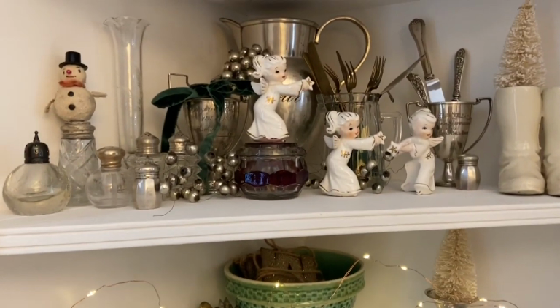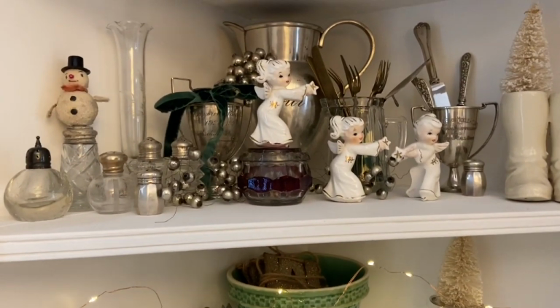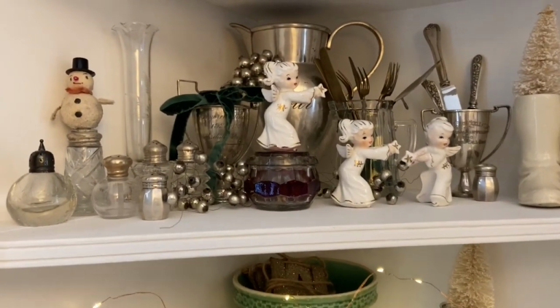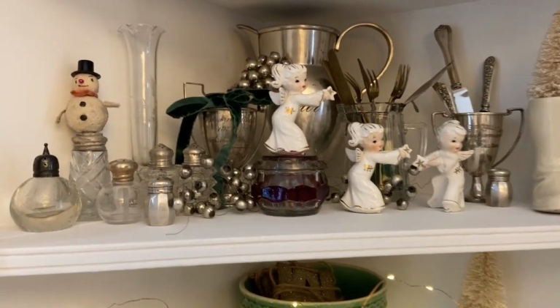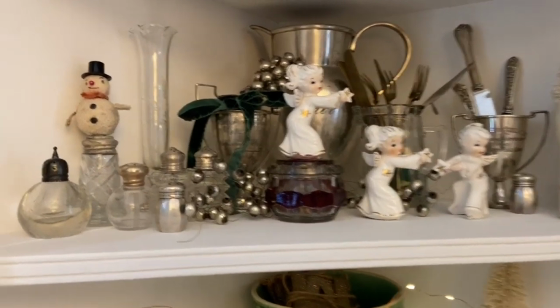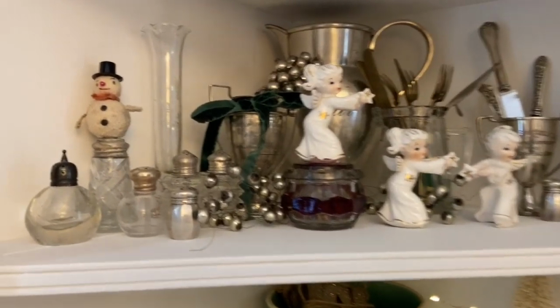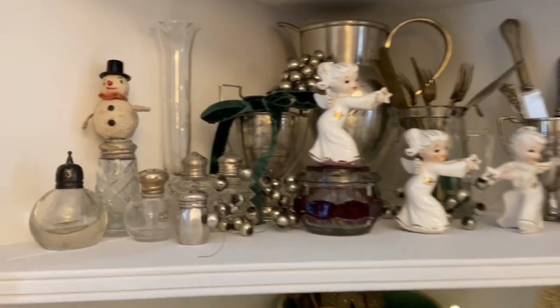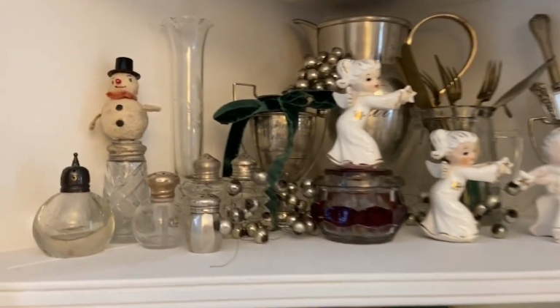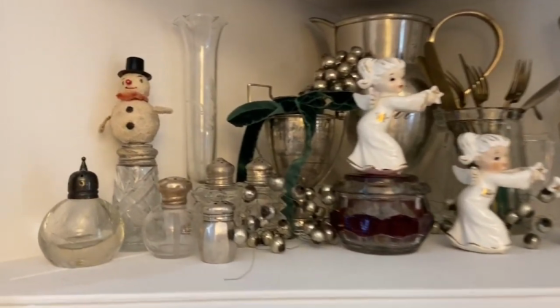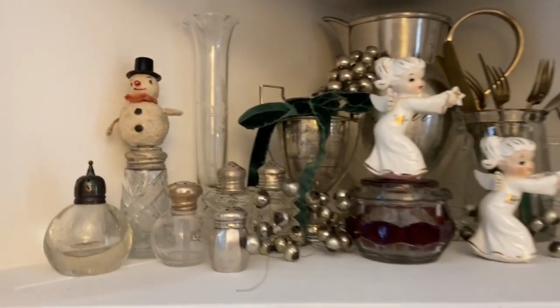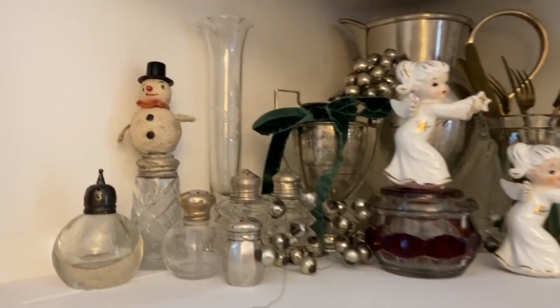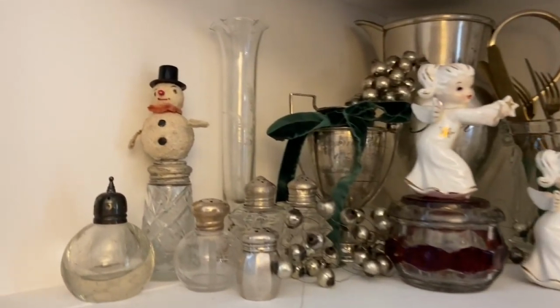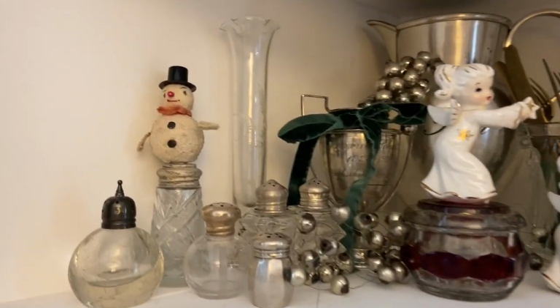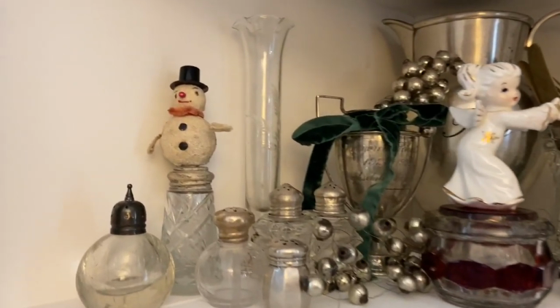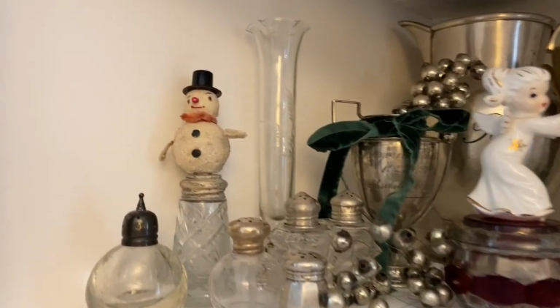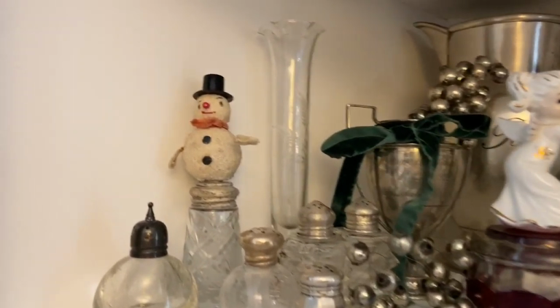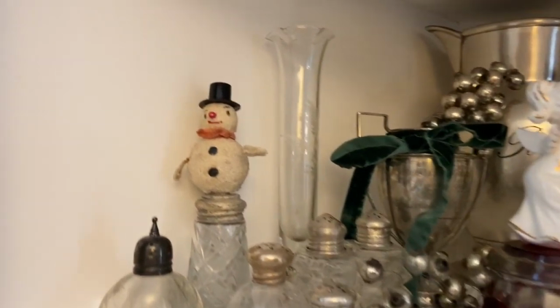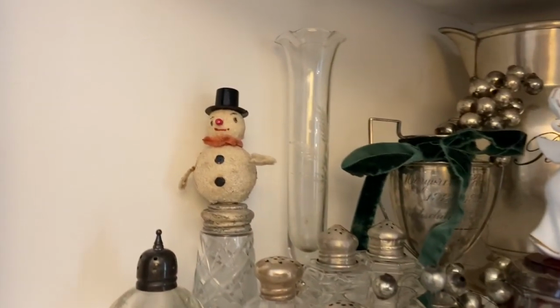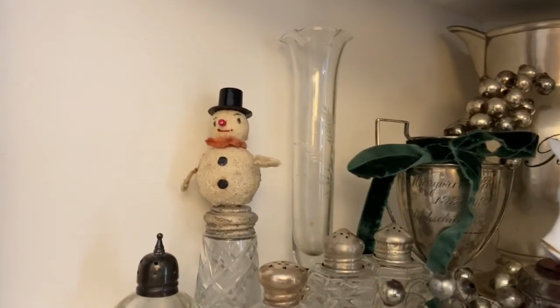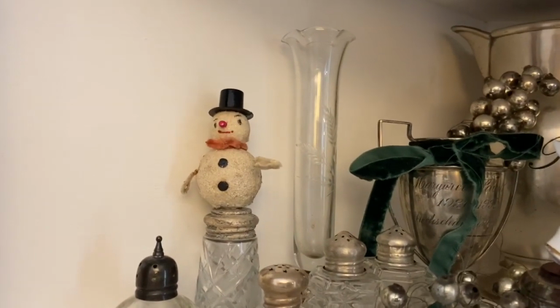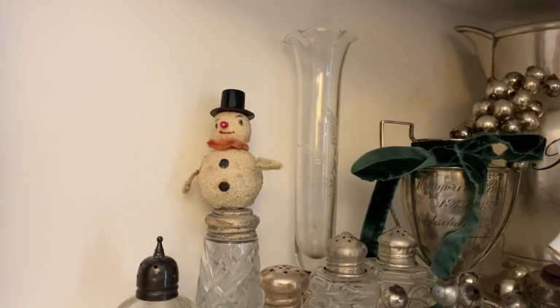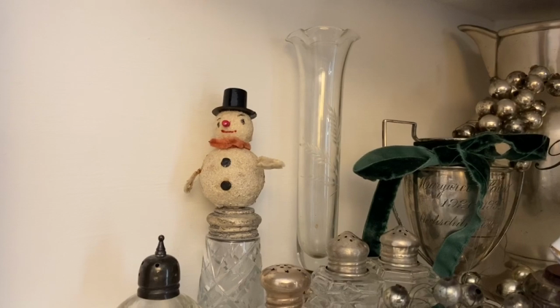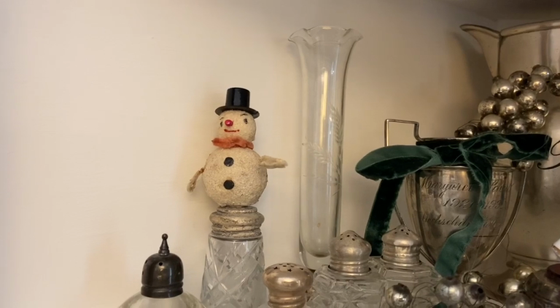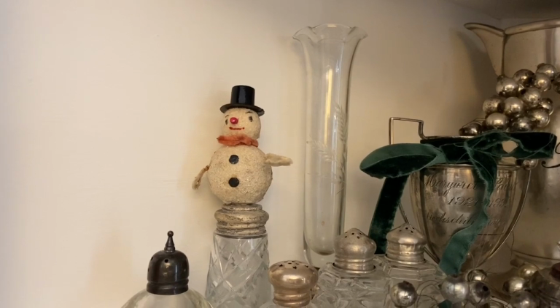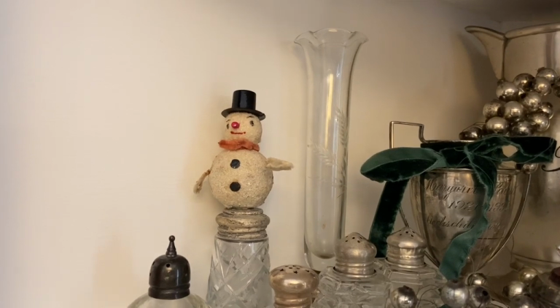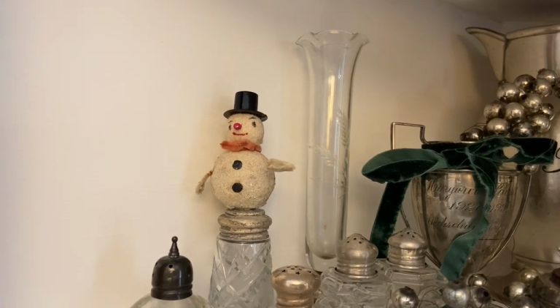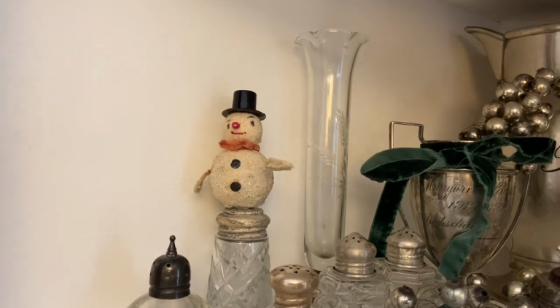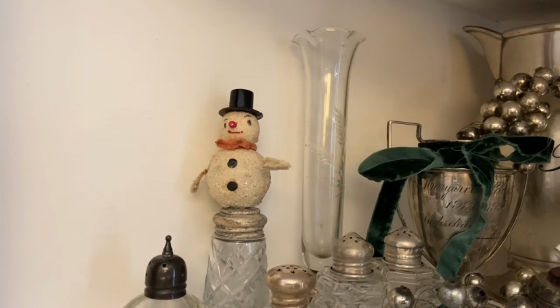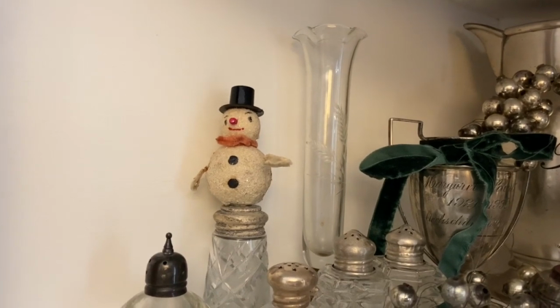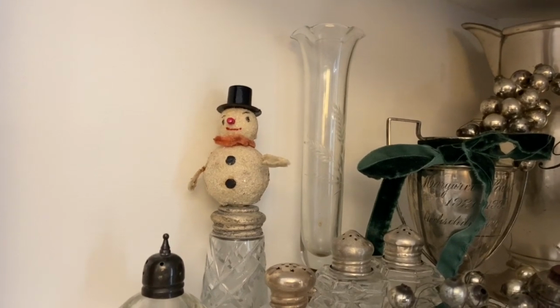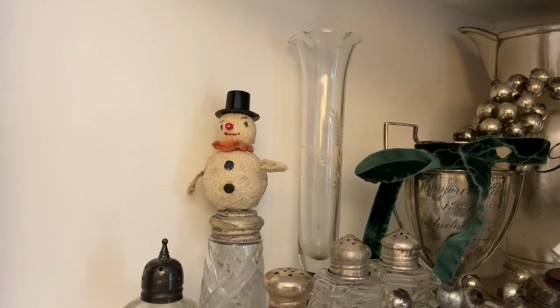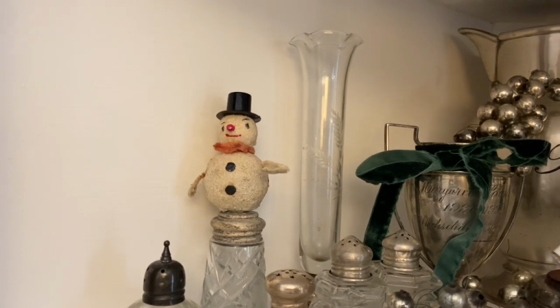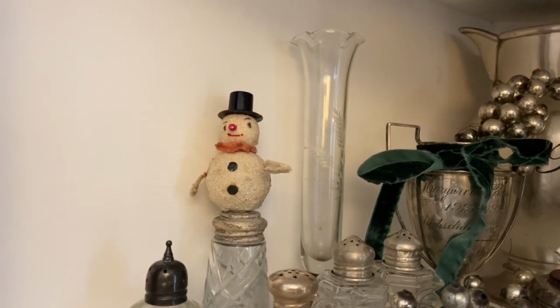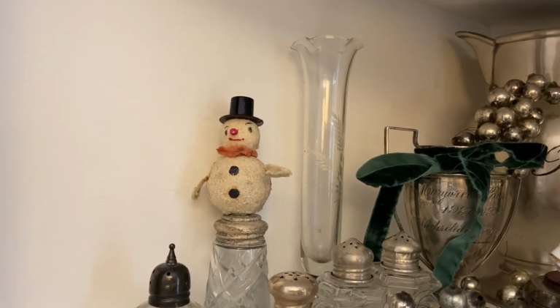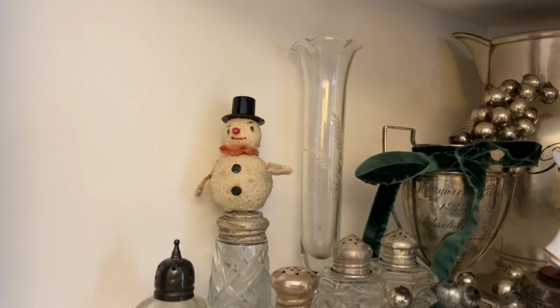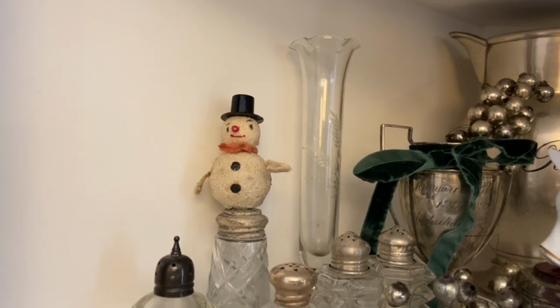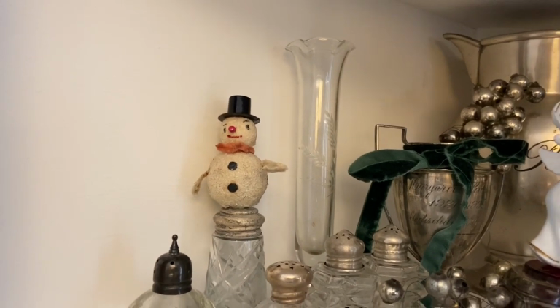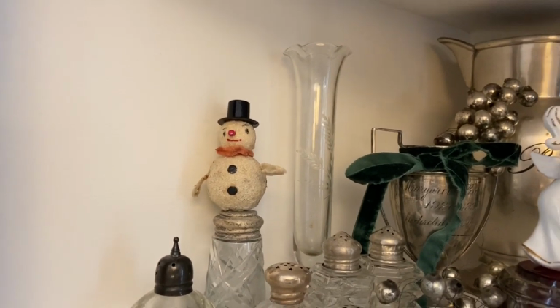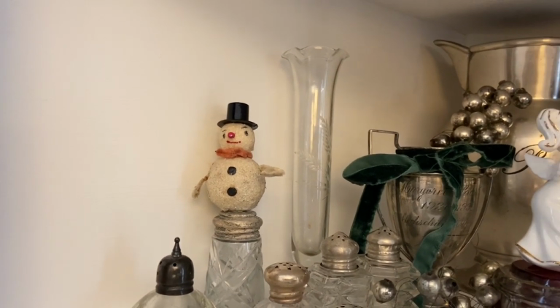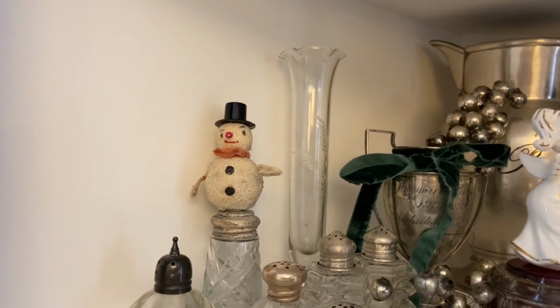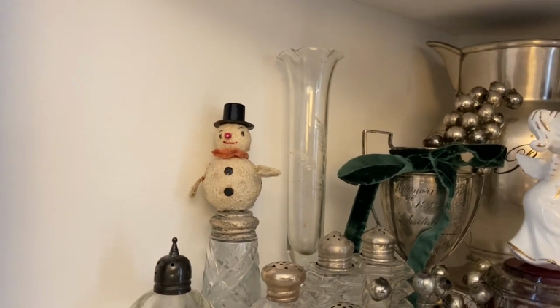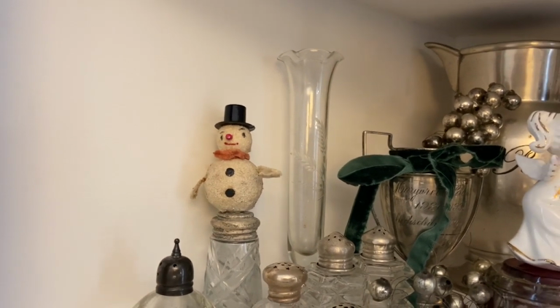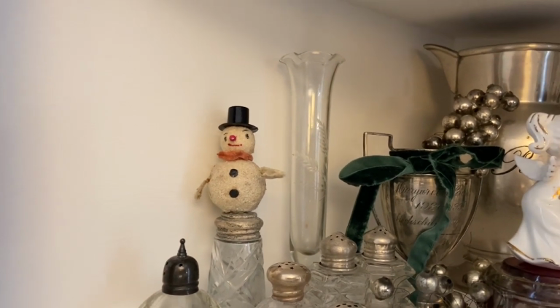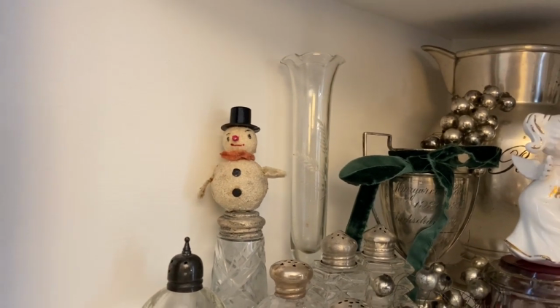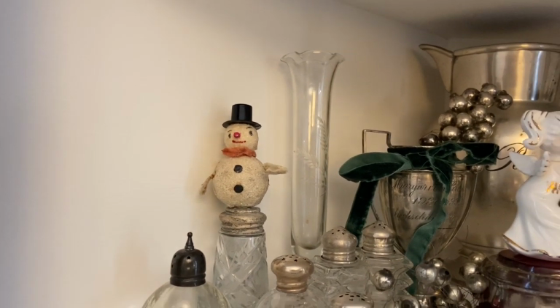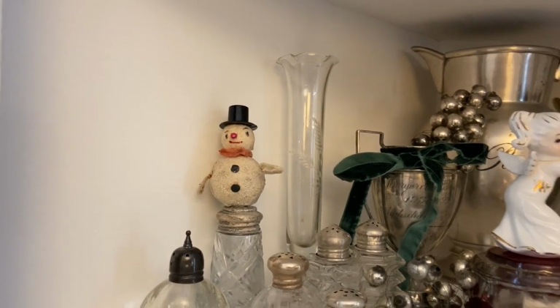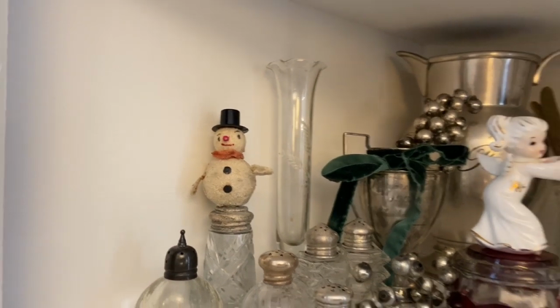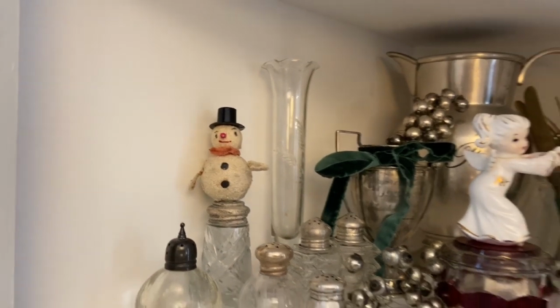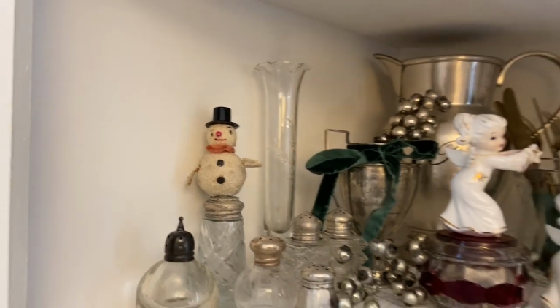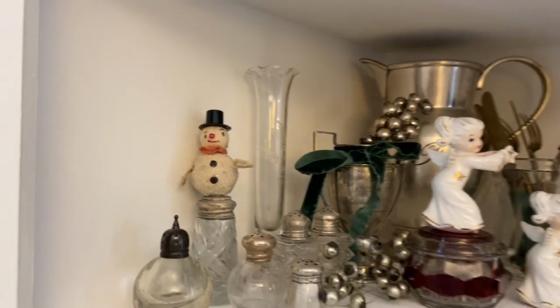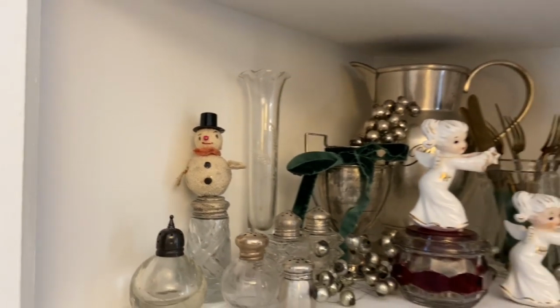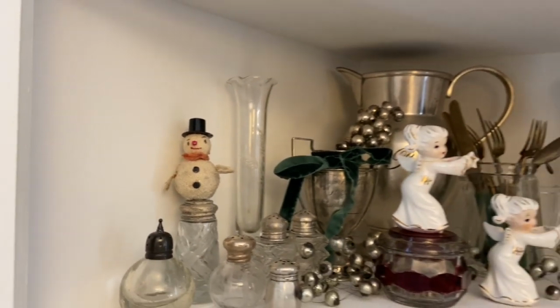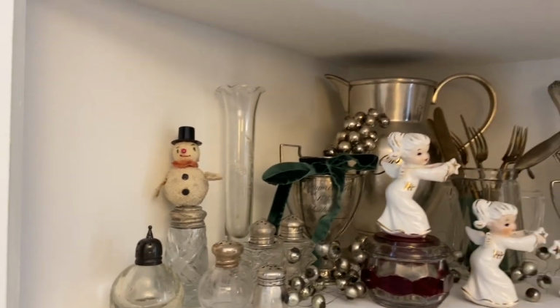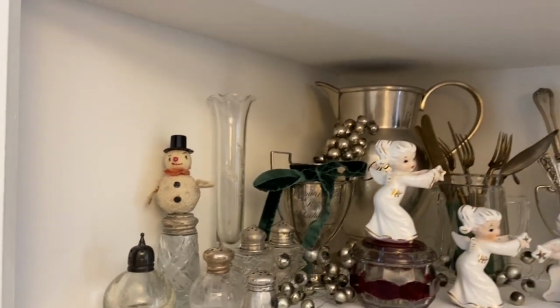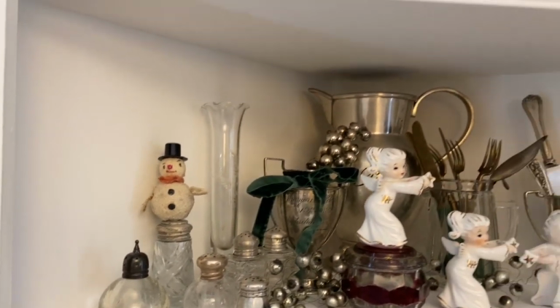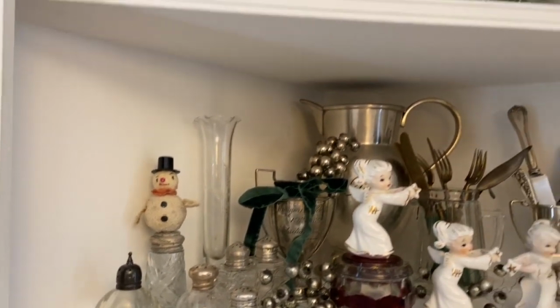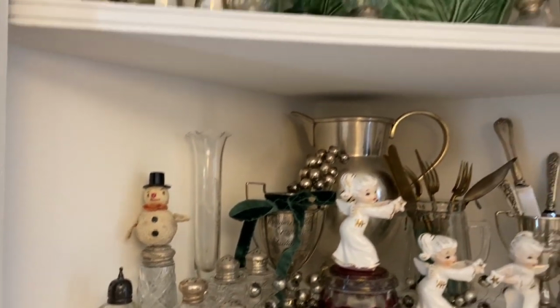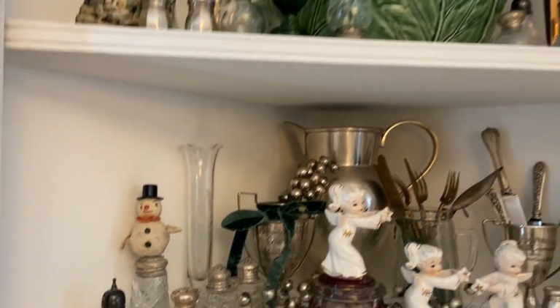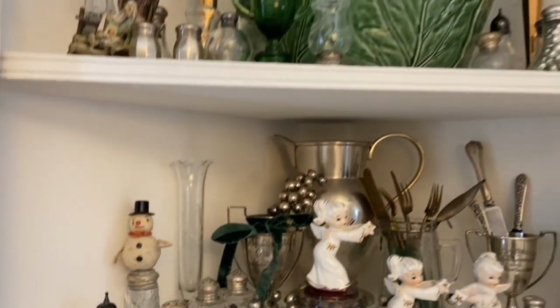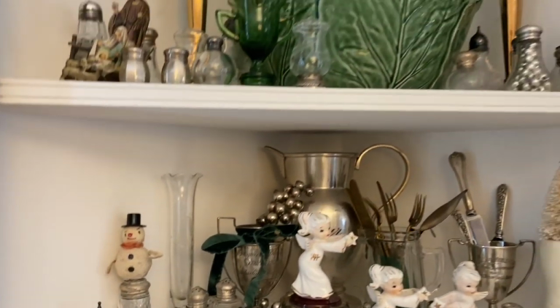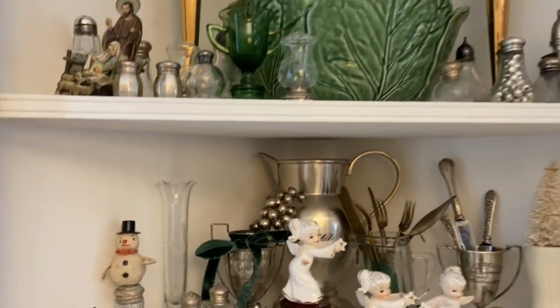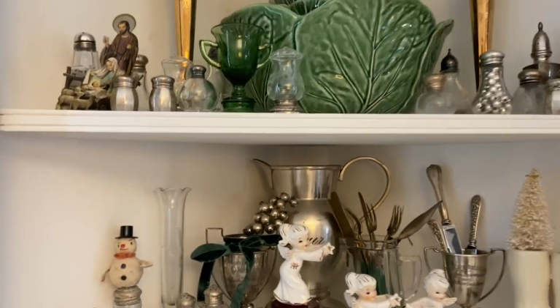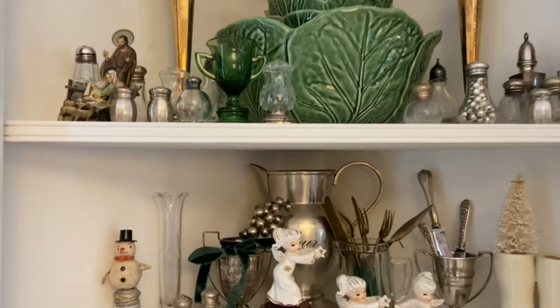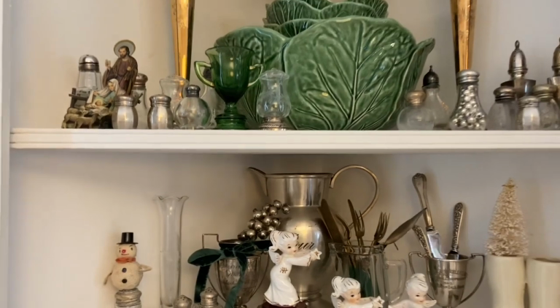I kept this little snowman out. He was such a good flea market find this year for like 50 cents. I think he's so cute I did not want to put him away yet.